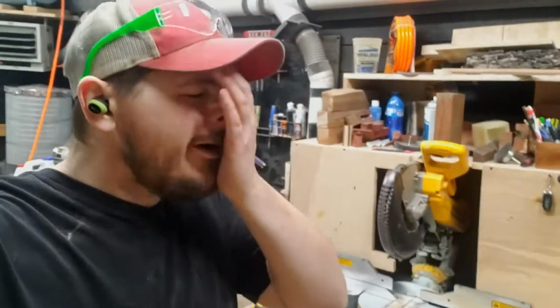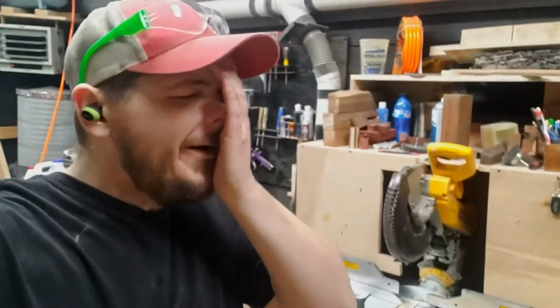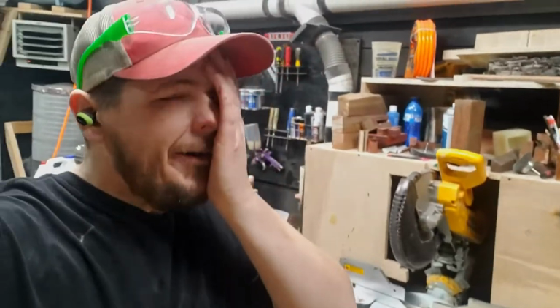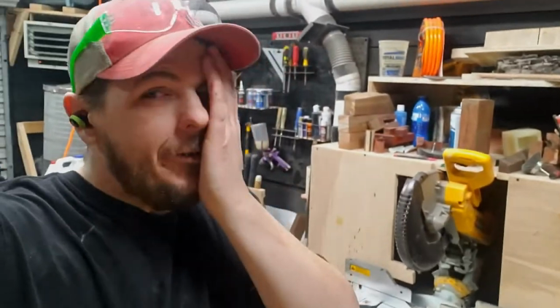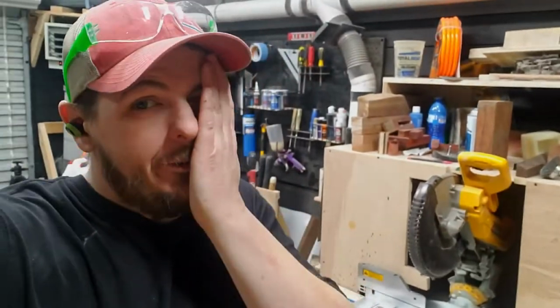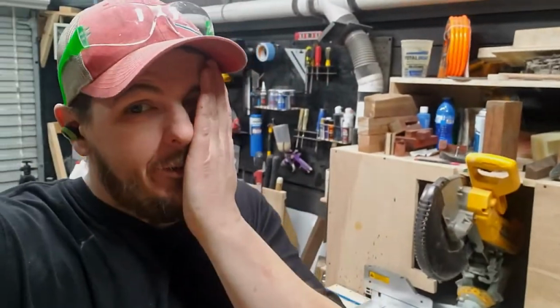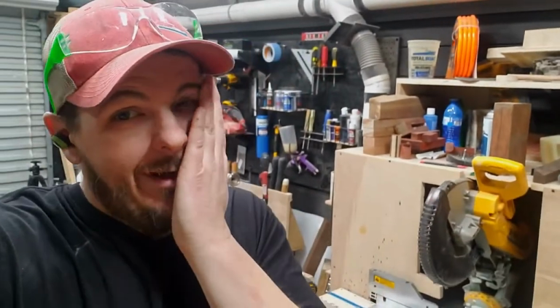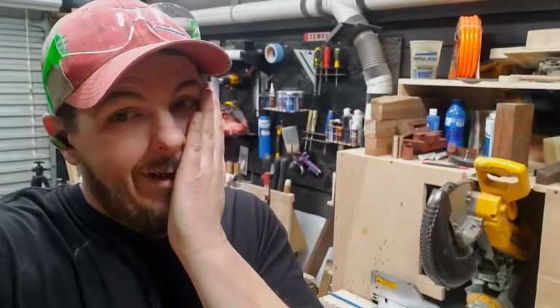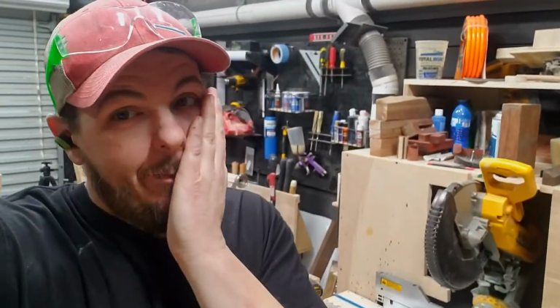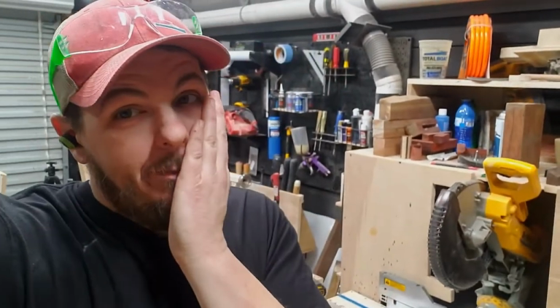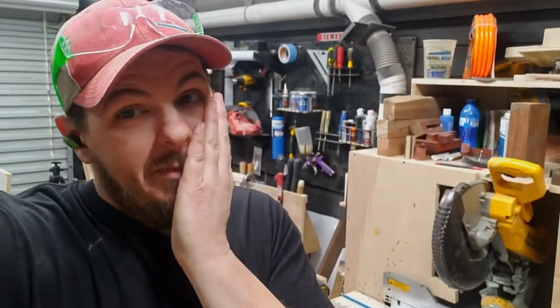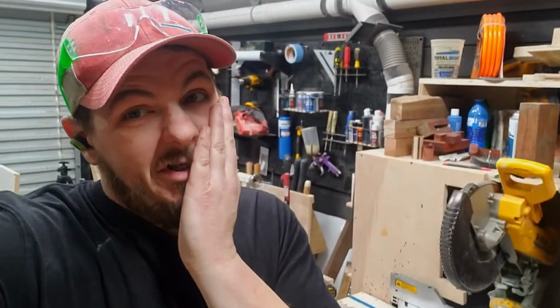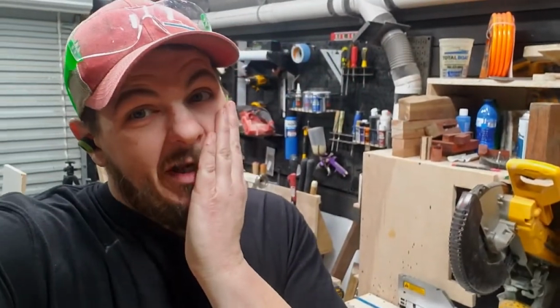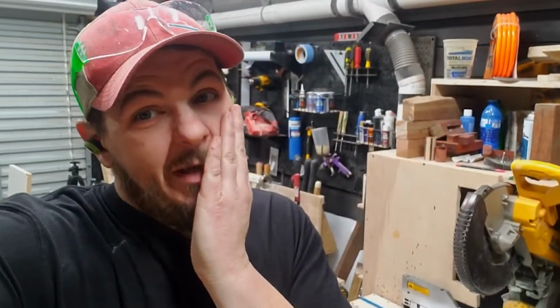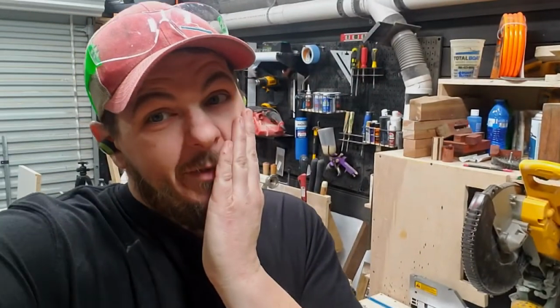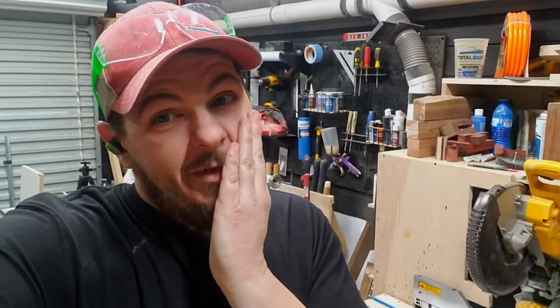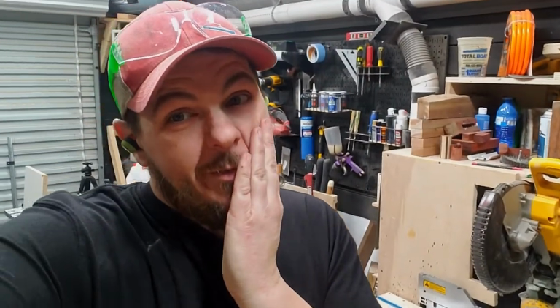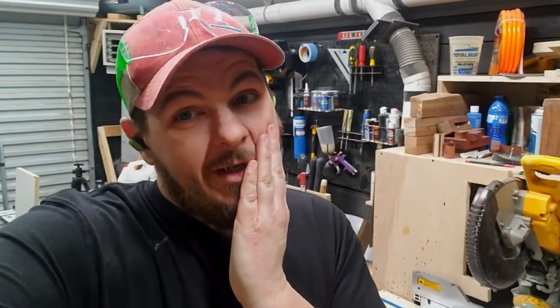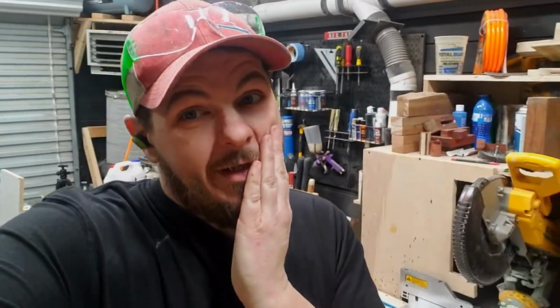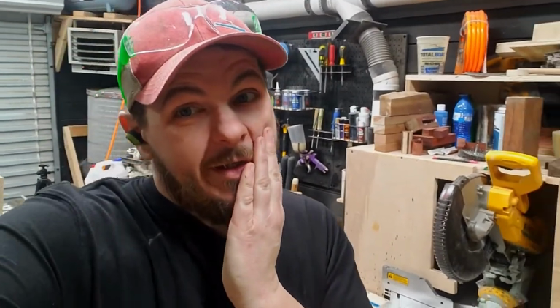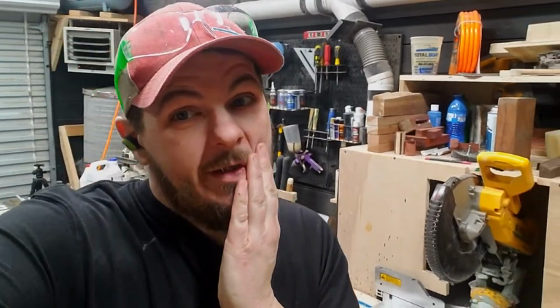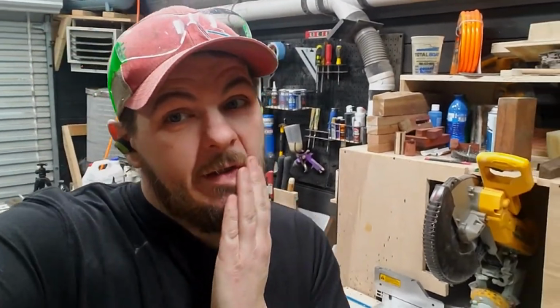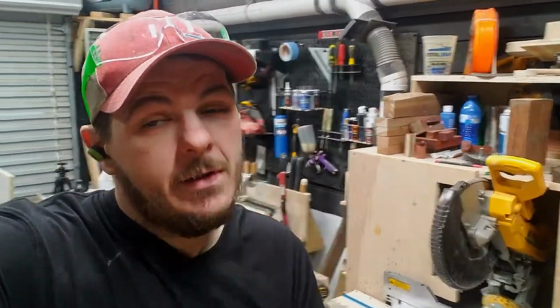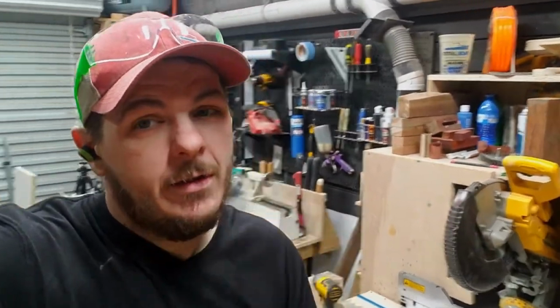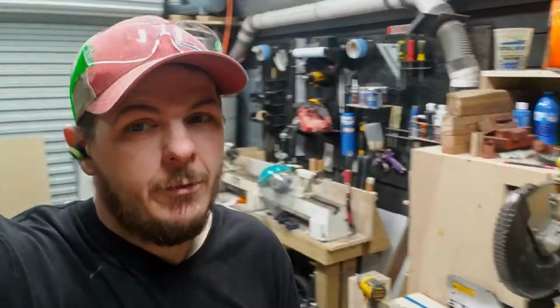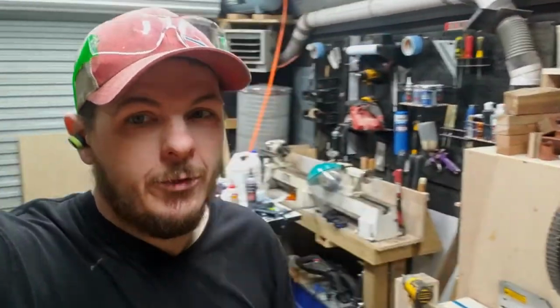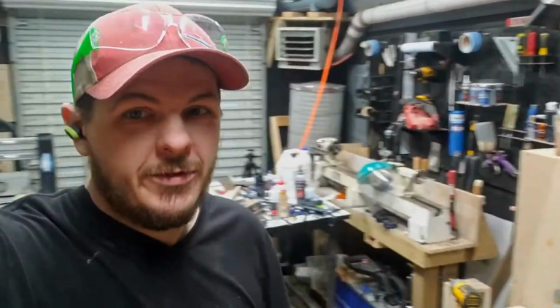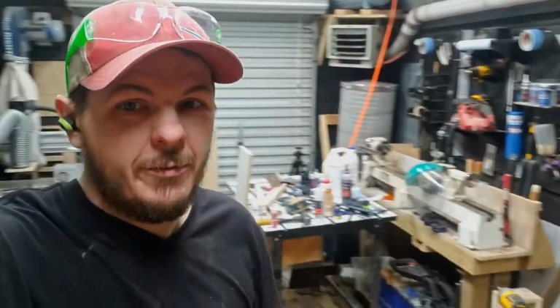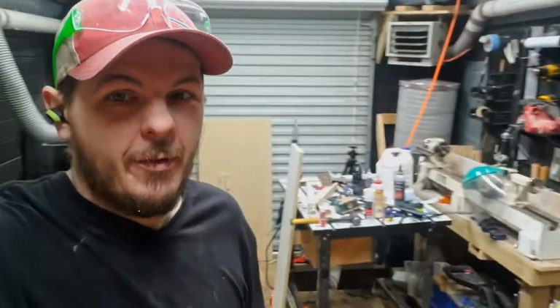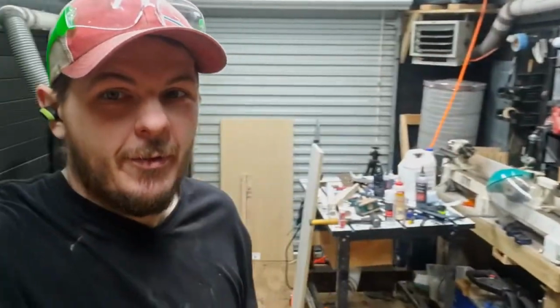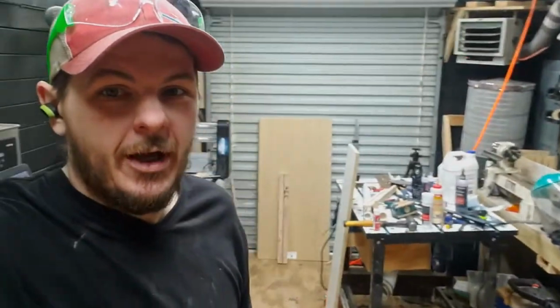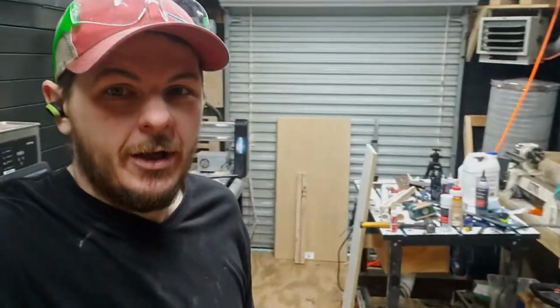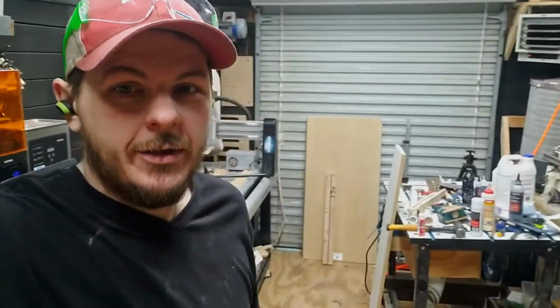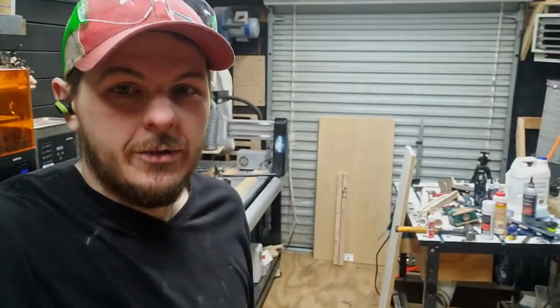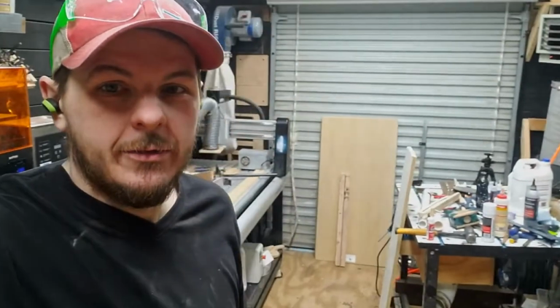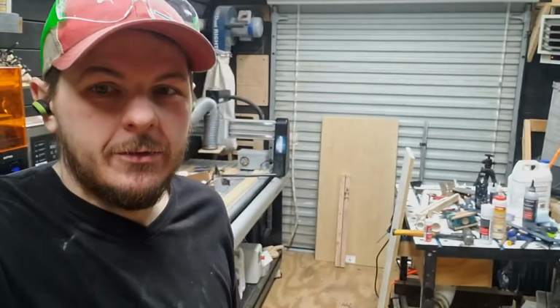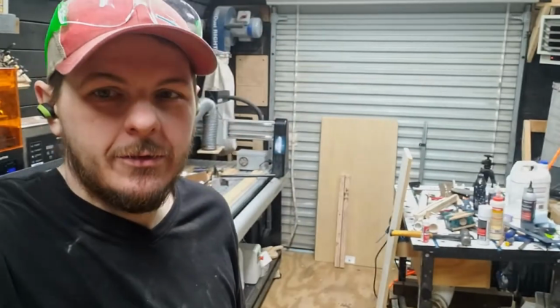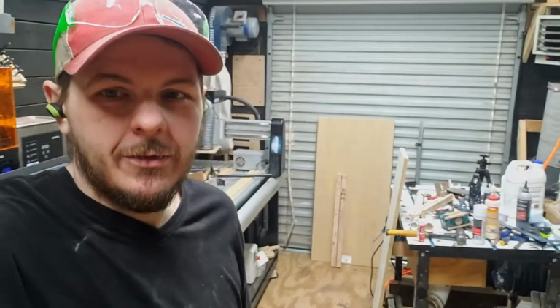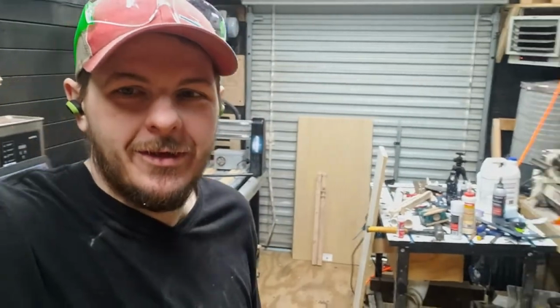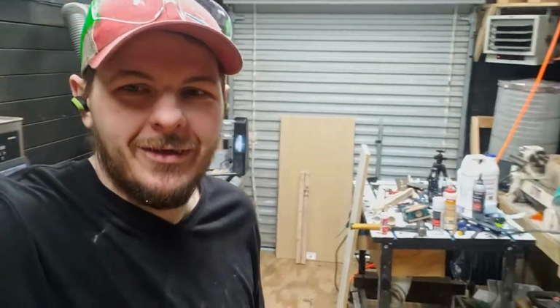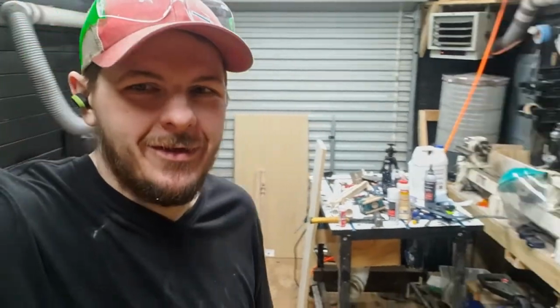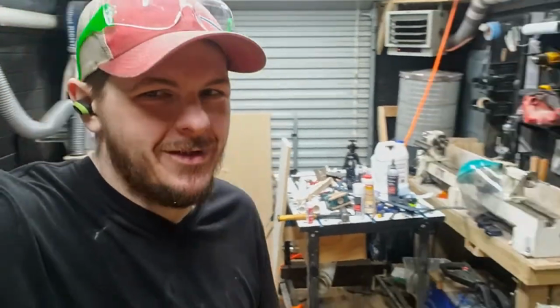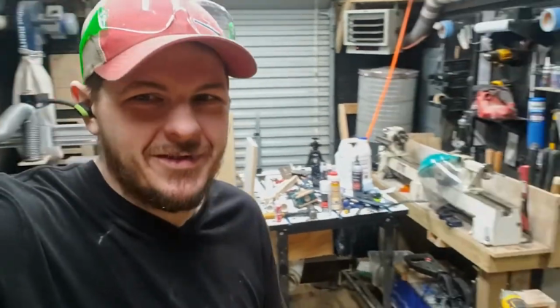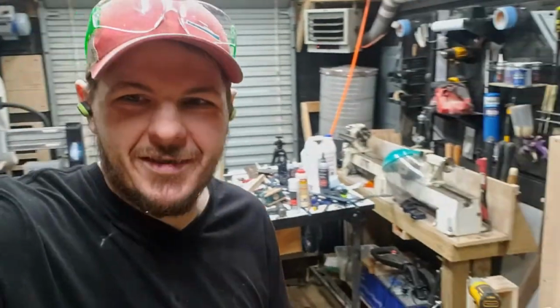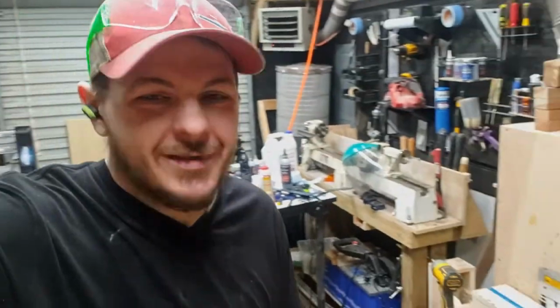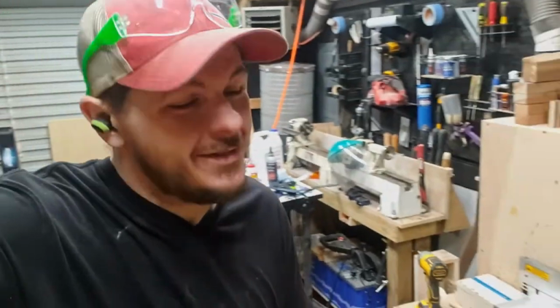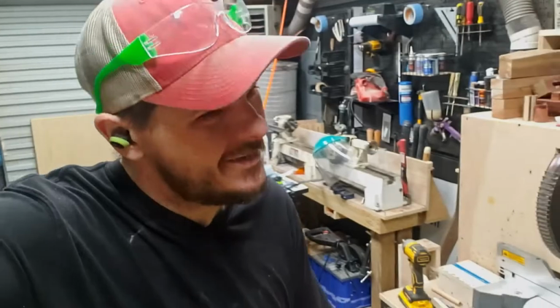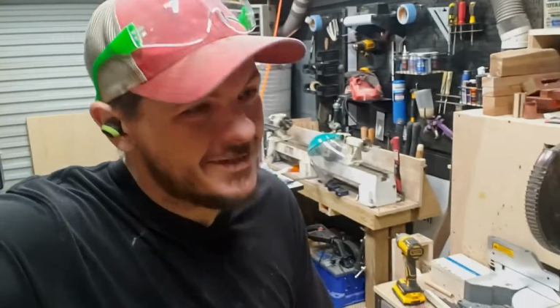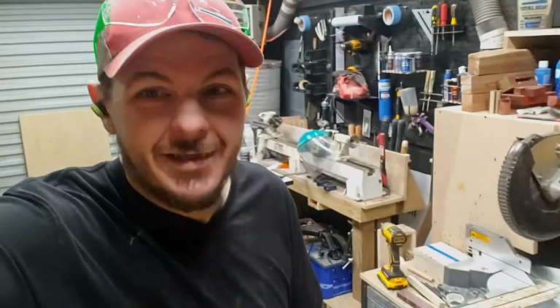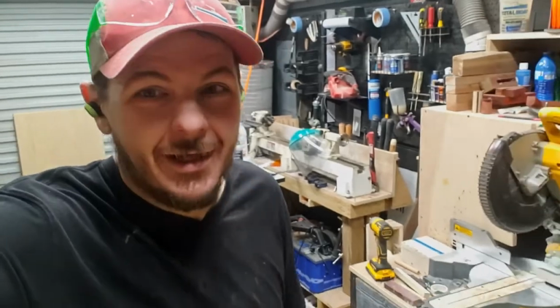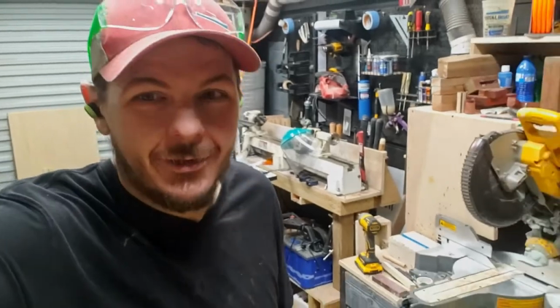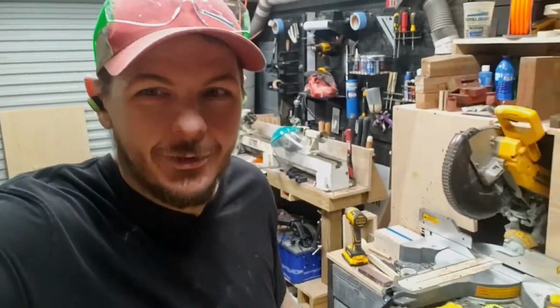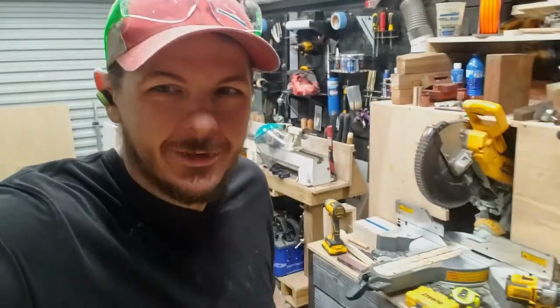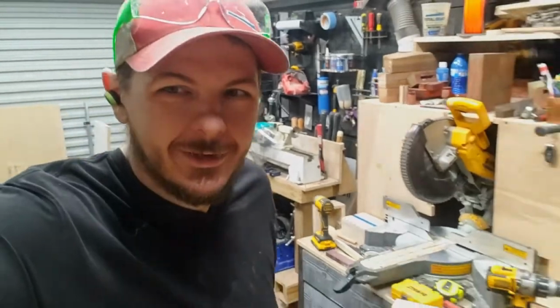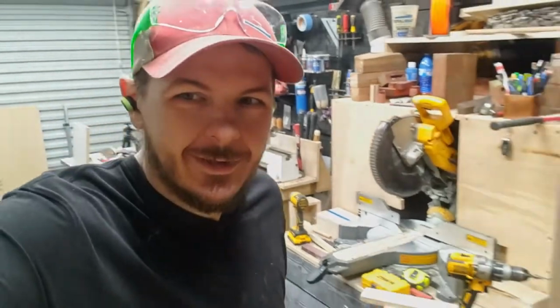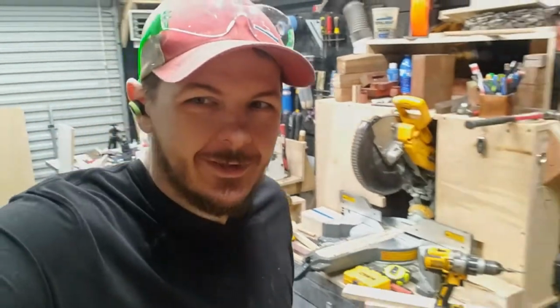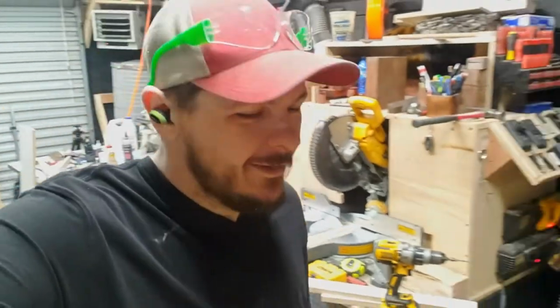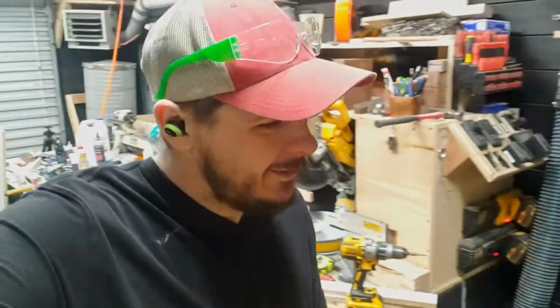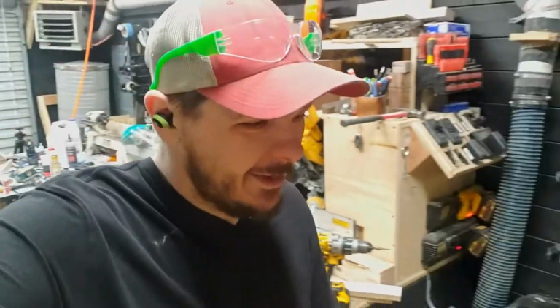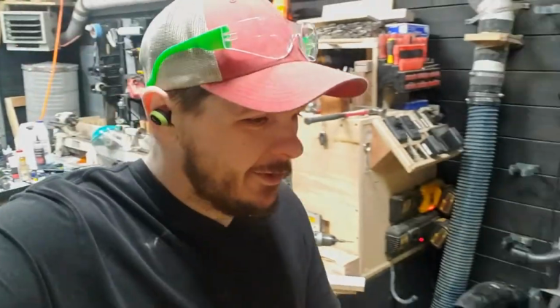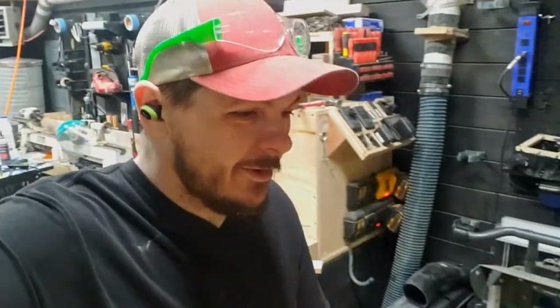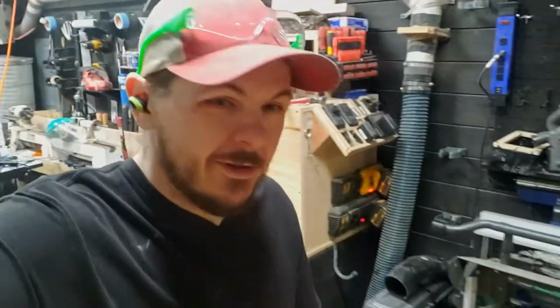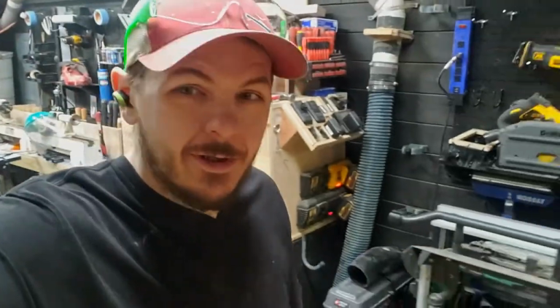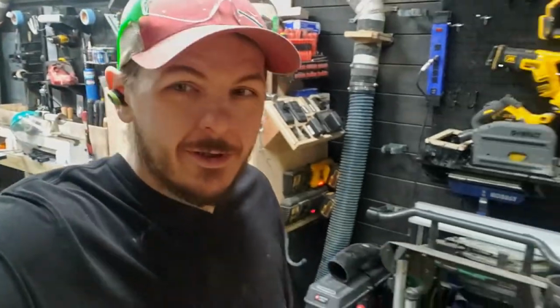Holy crap, my shop is a mess. I'm losing my mind. This is not good. Not good at all.